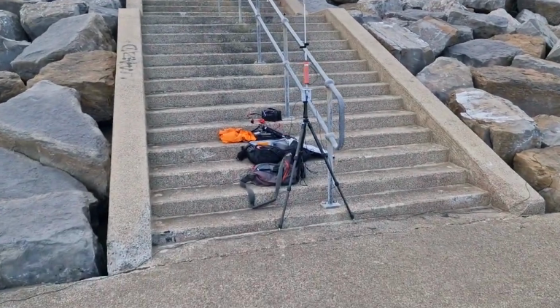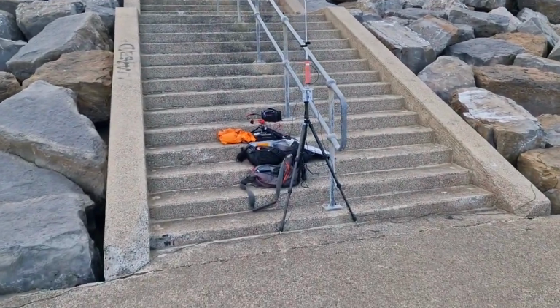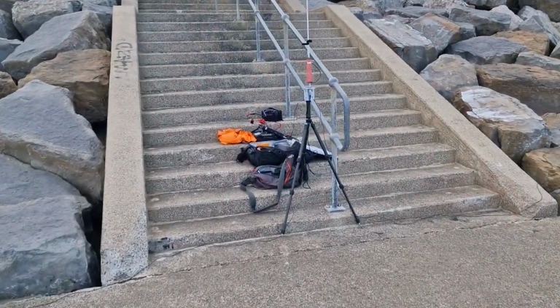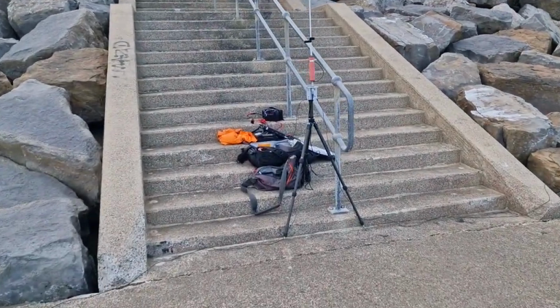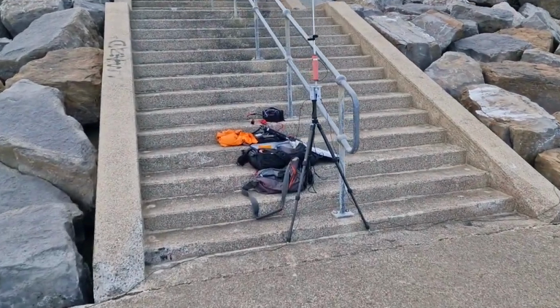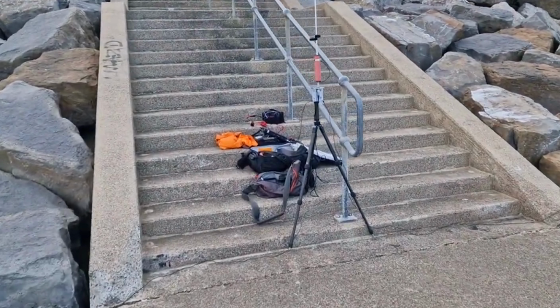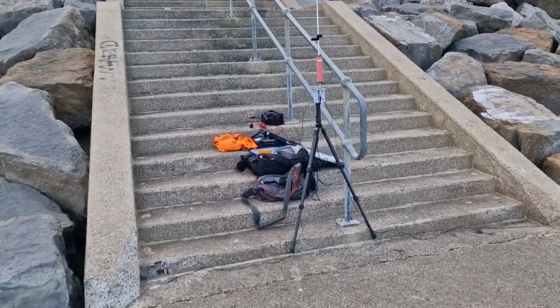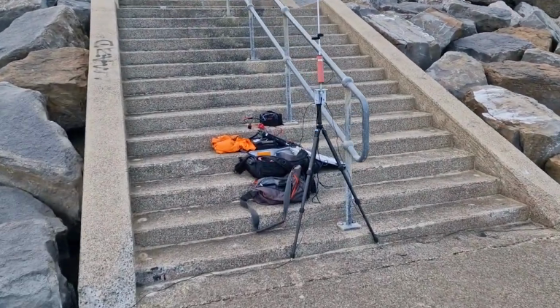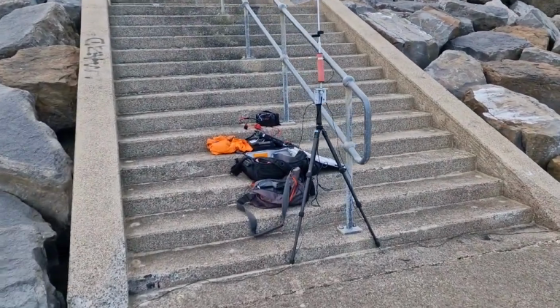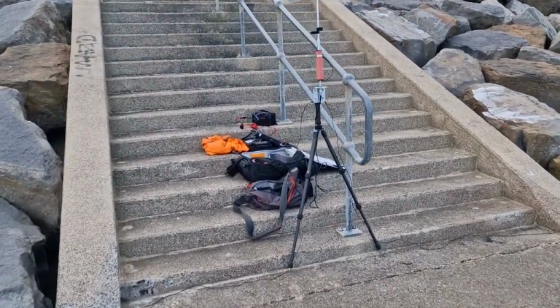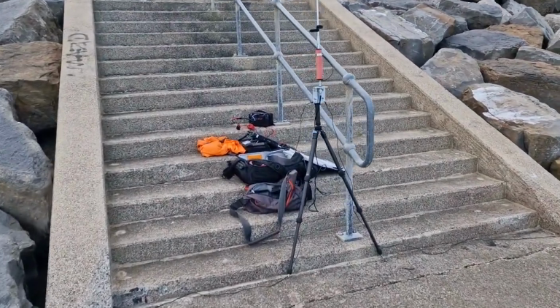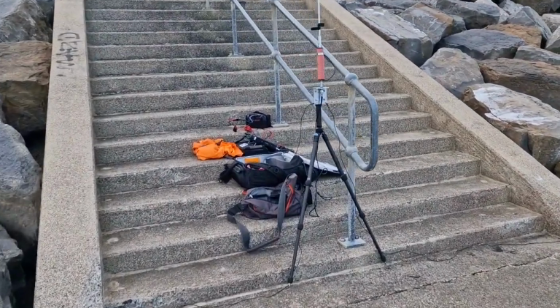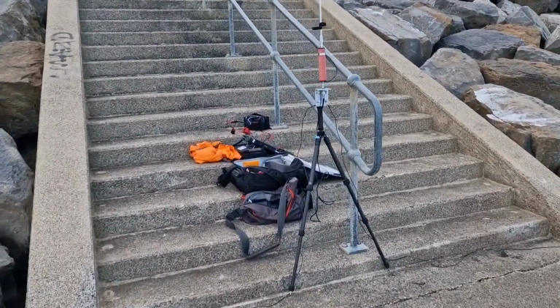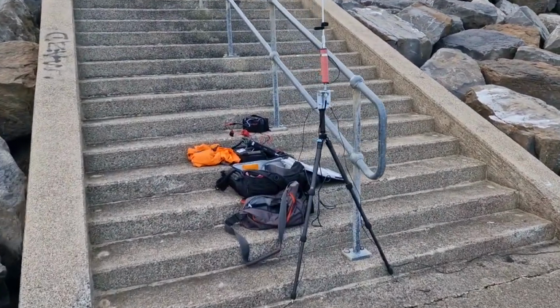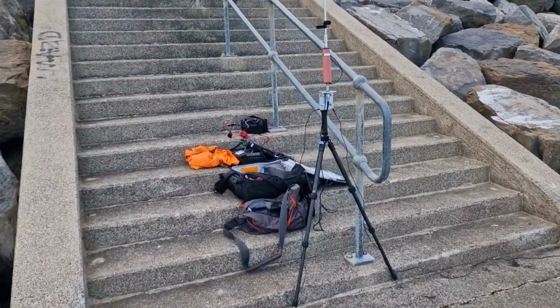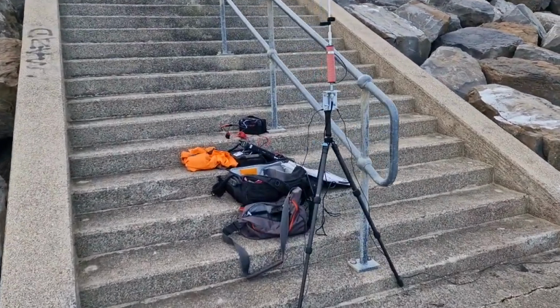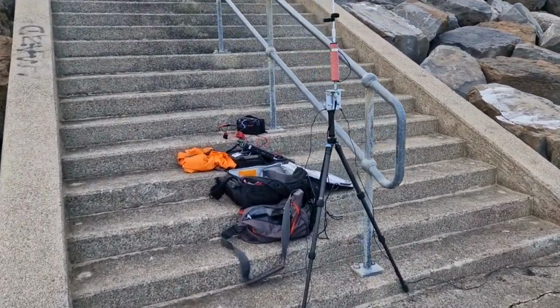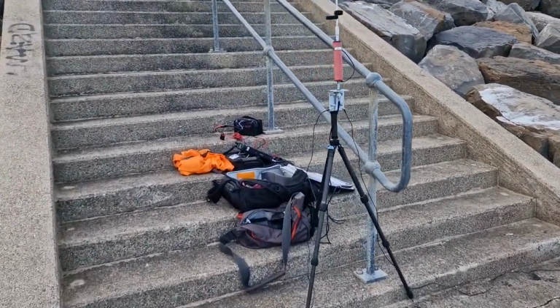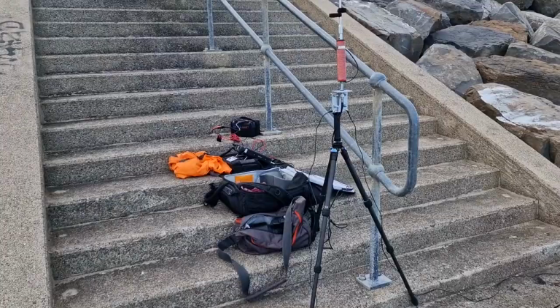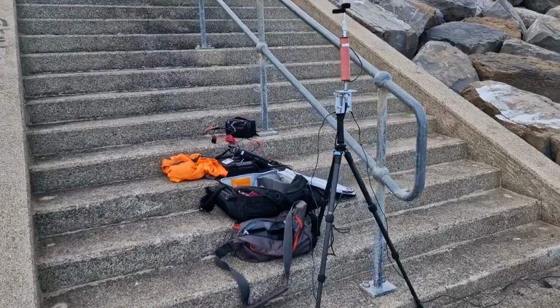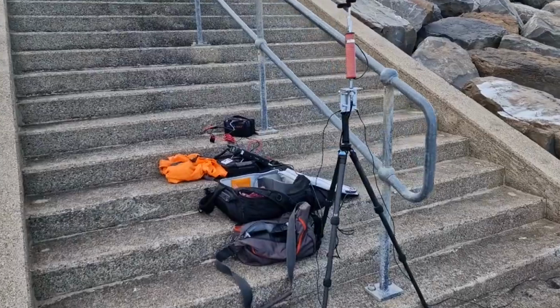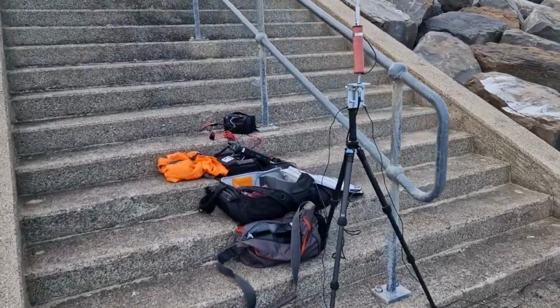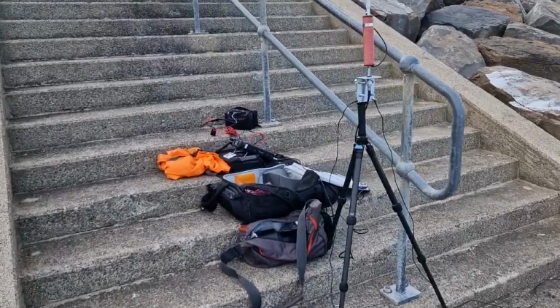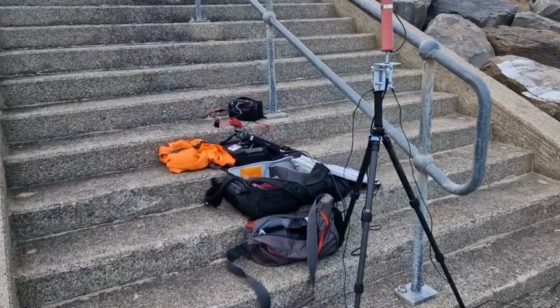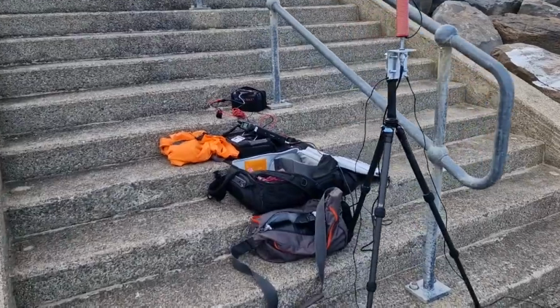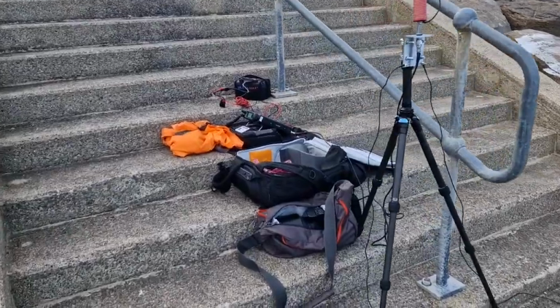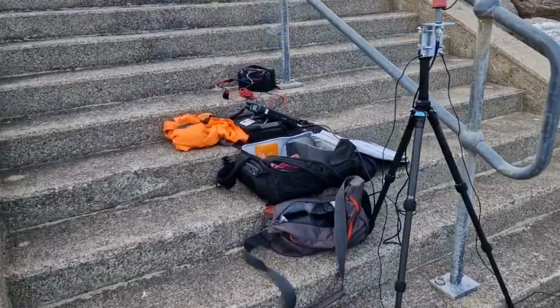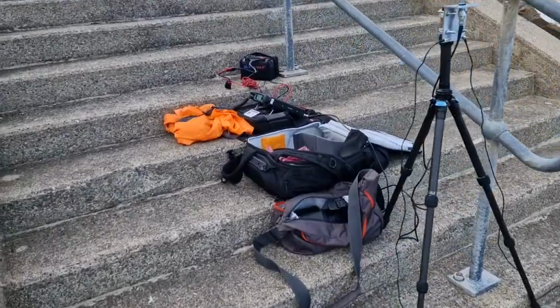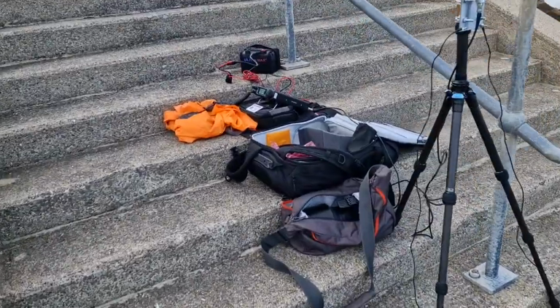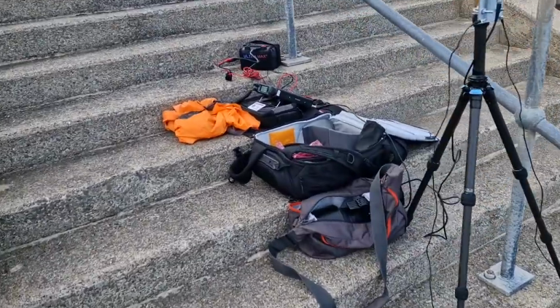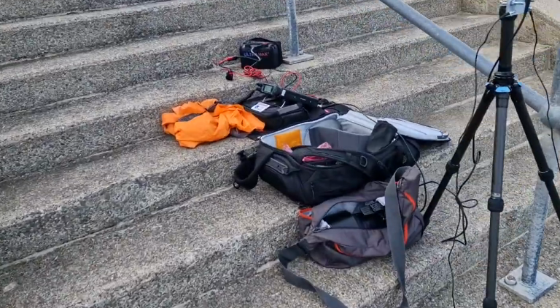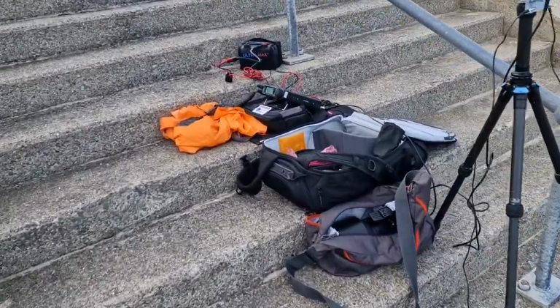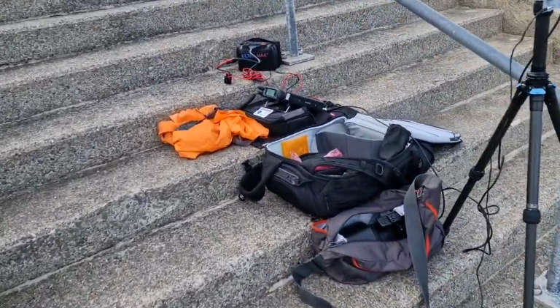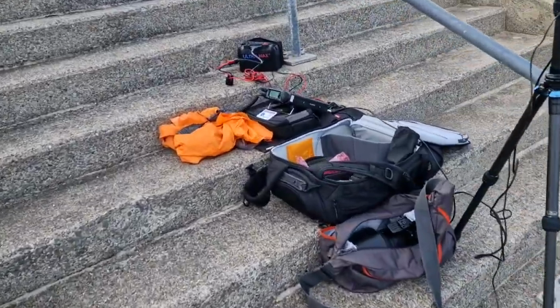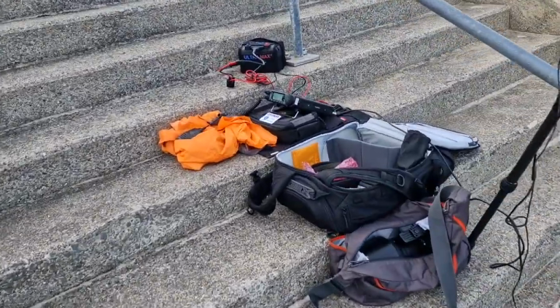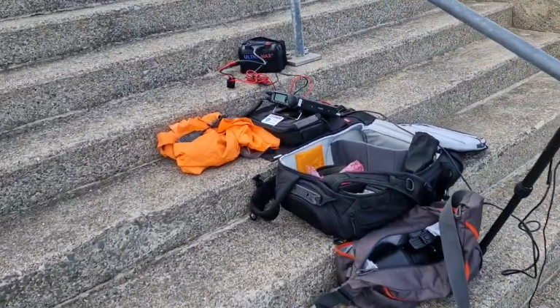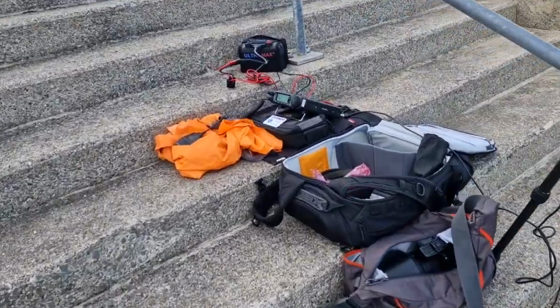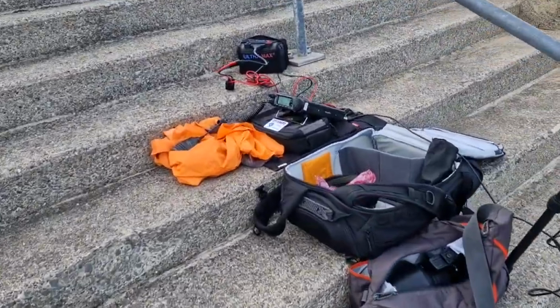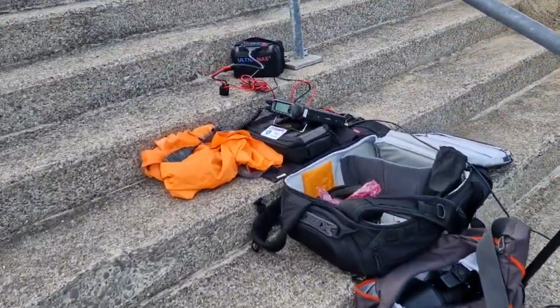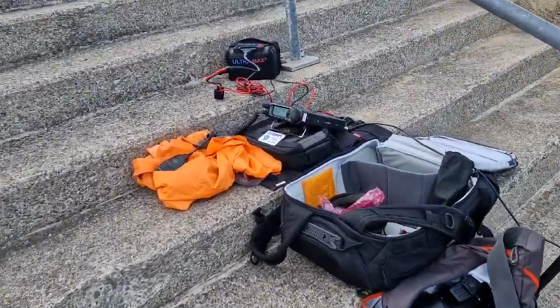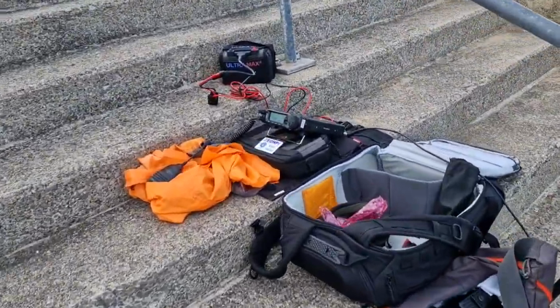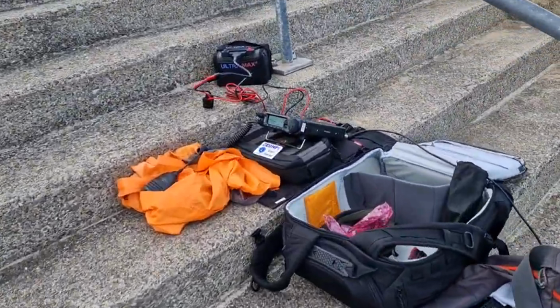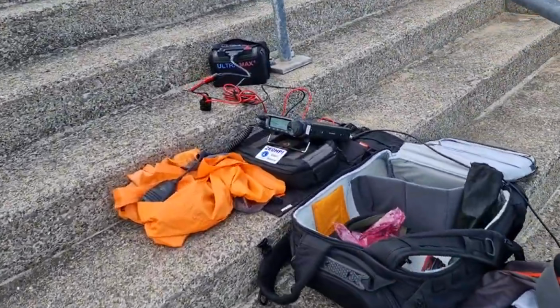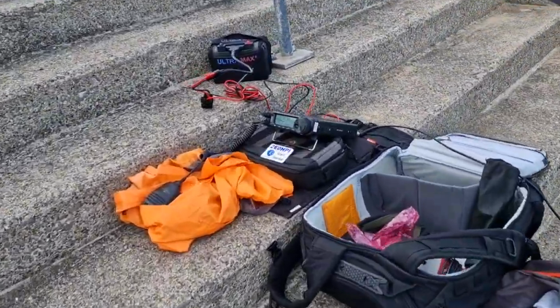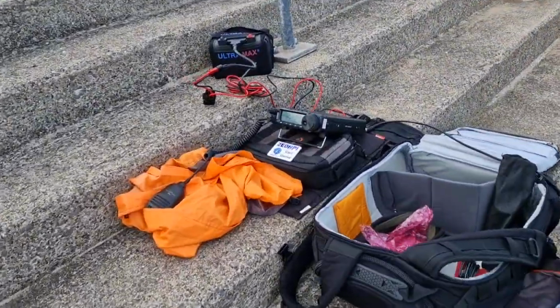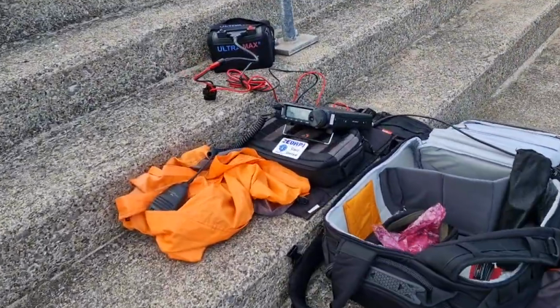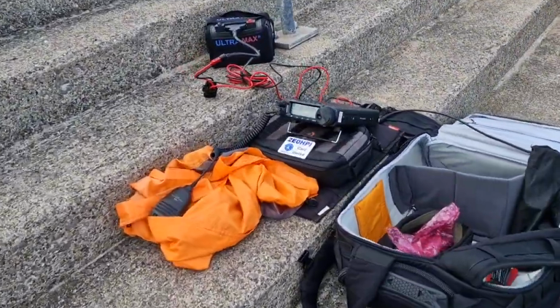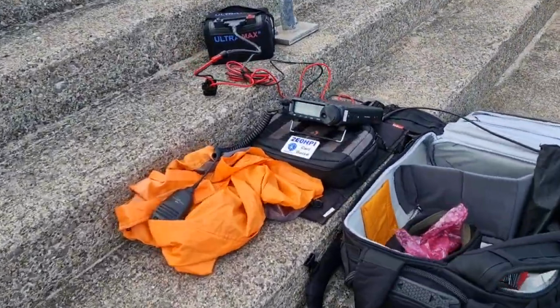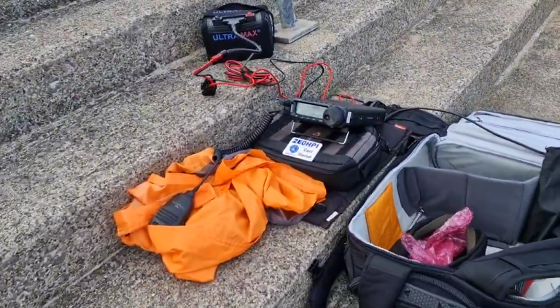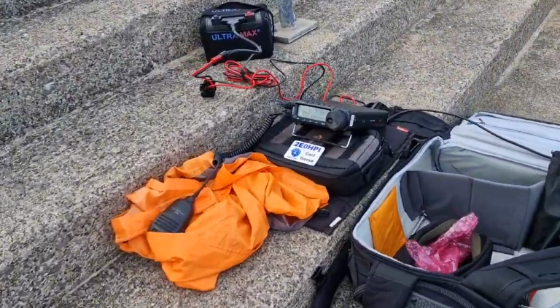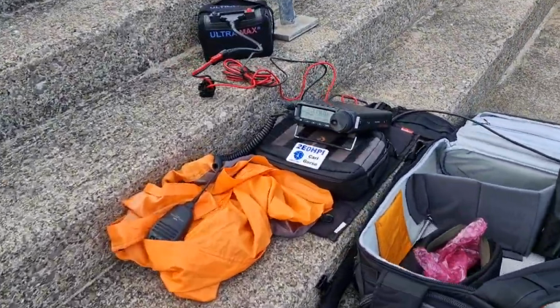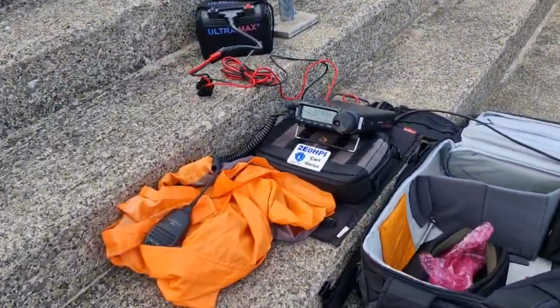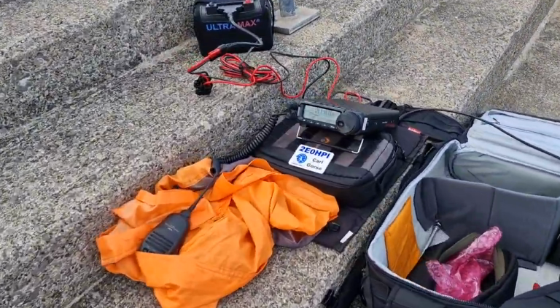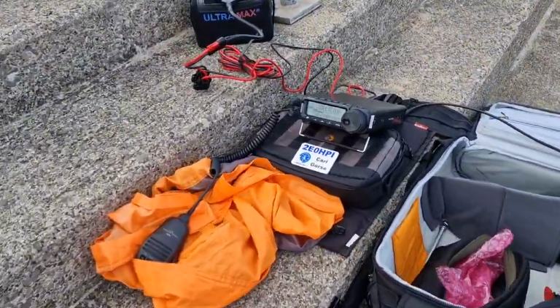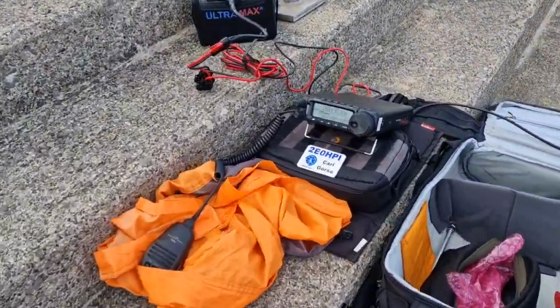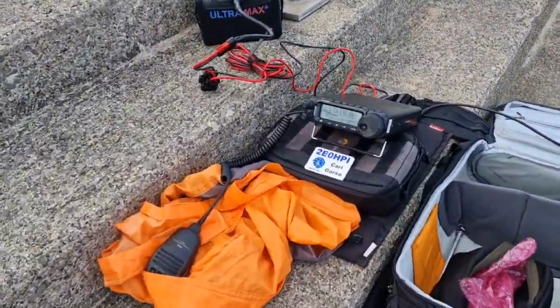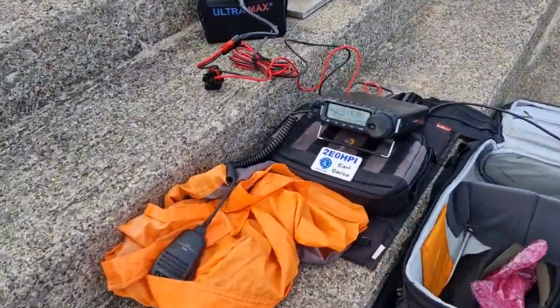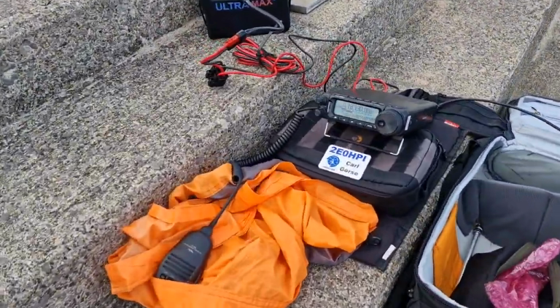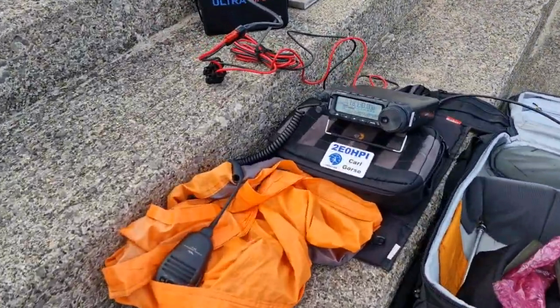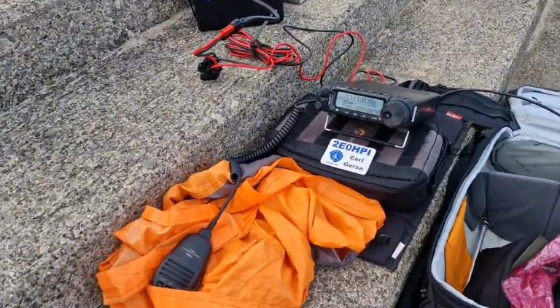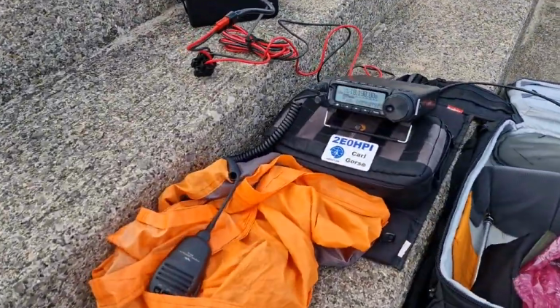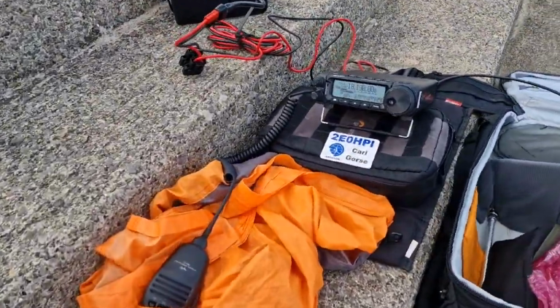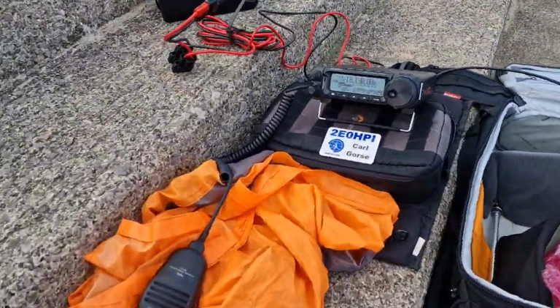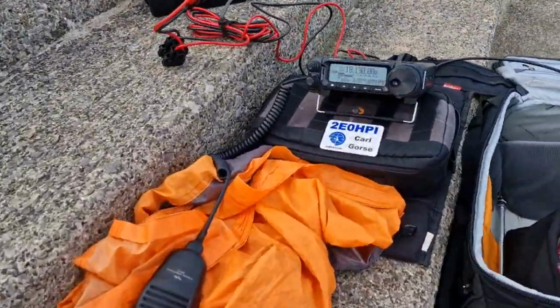It's much better here, 5 to 10, over 5 dB at least. Wonderful signal, Mike.